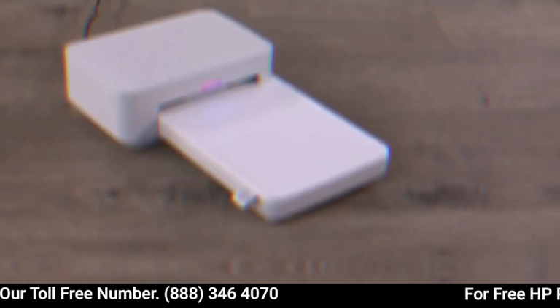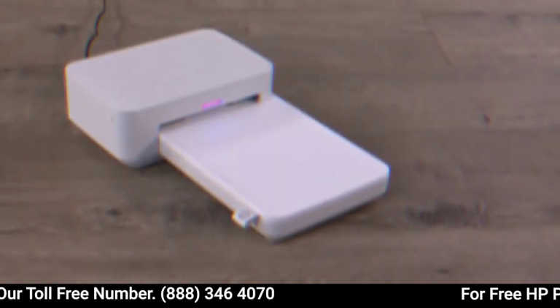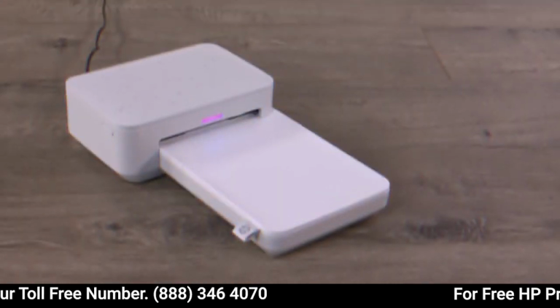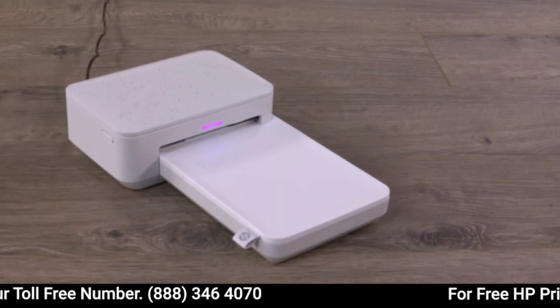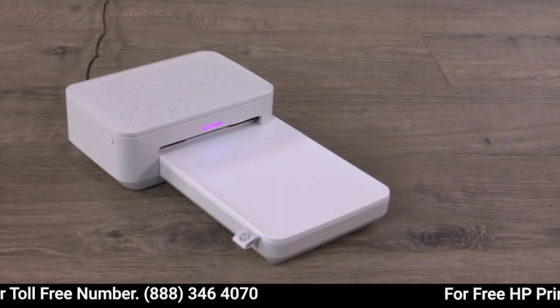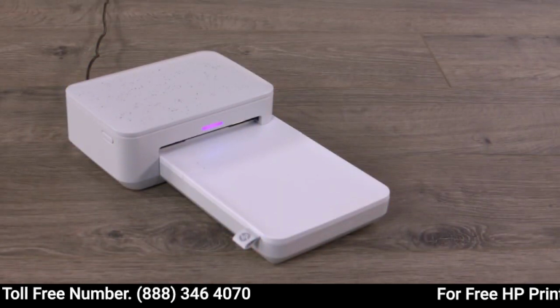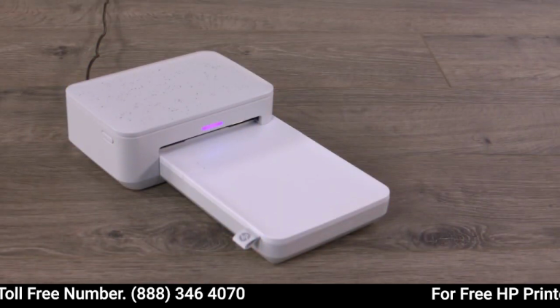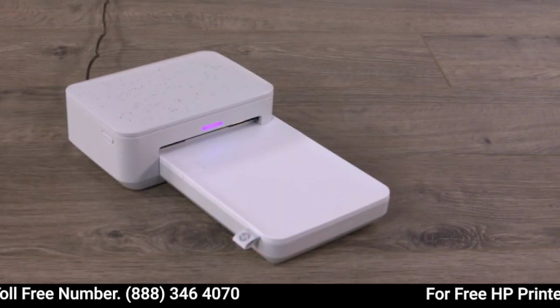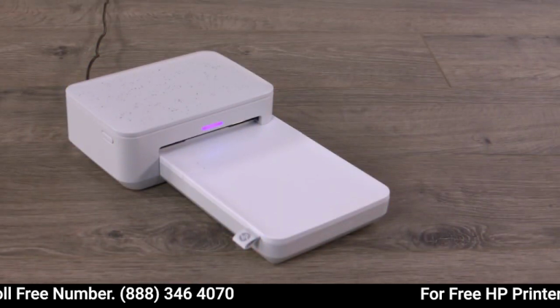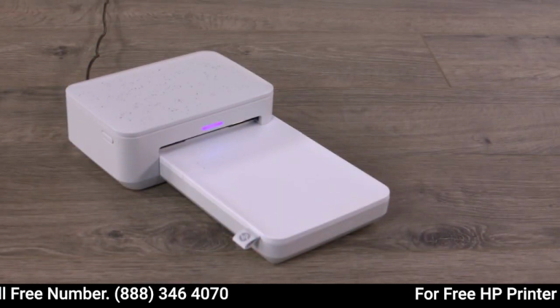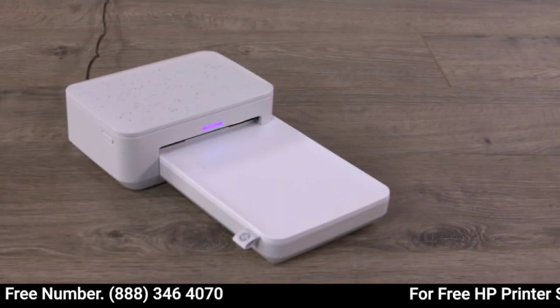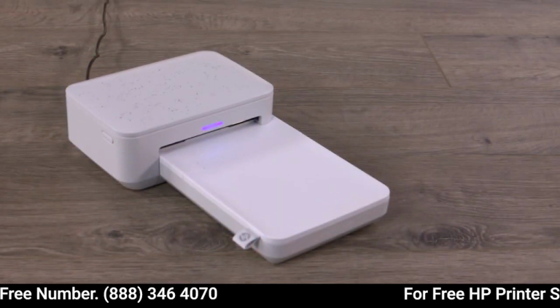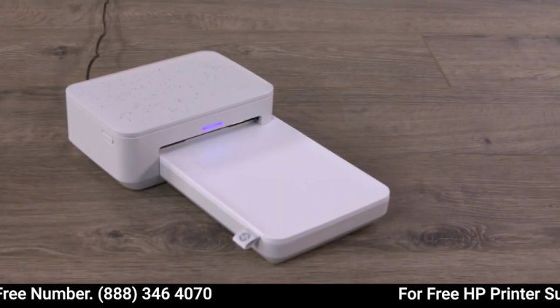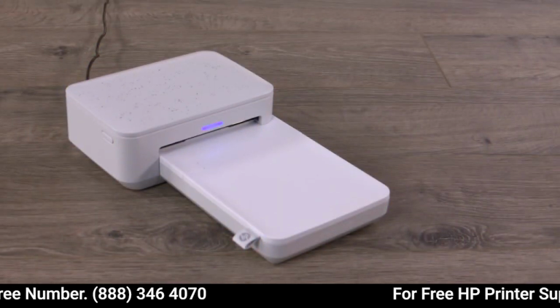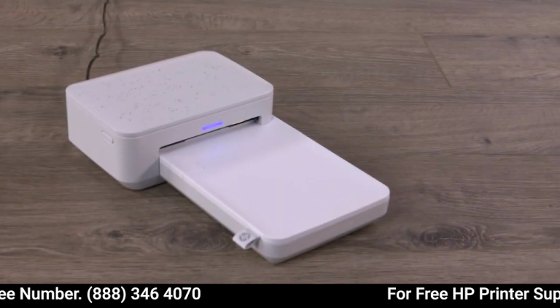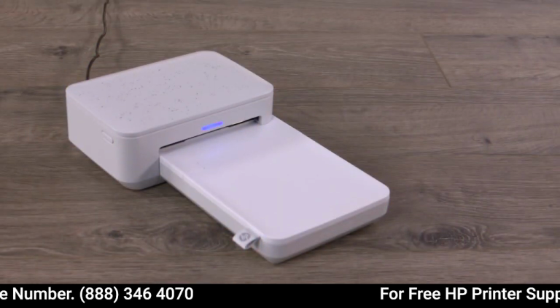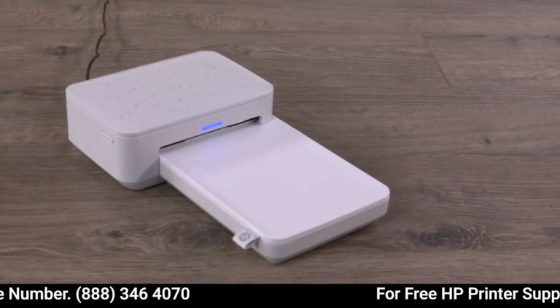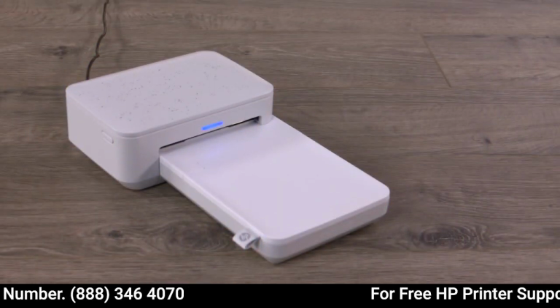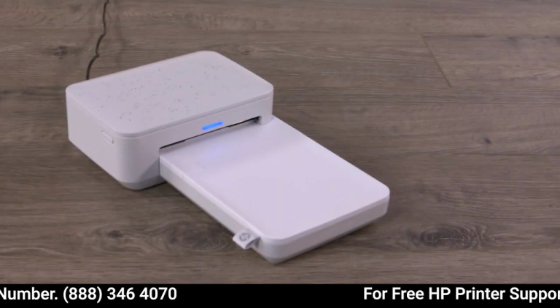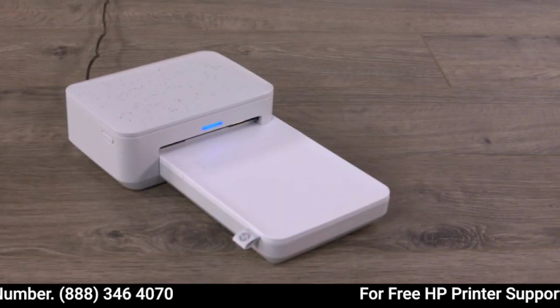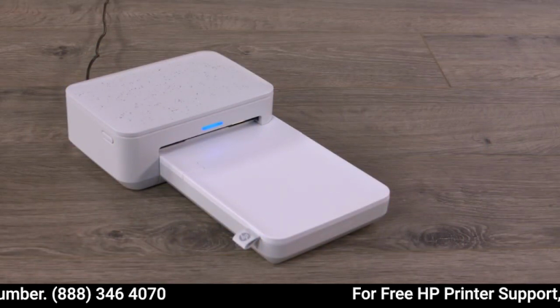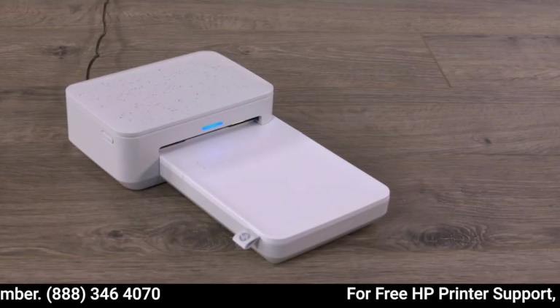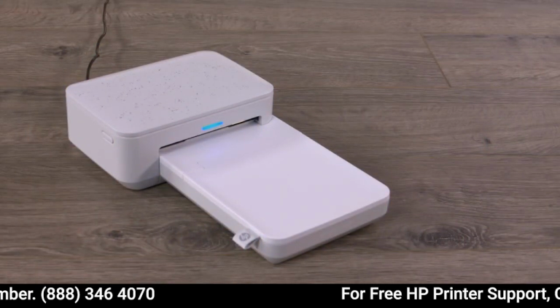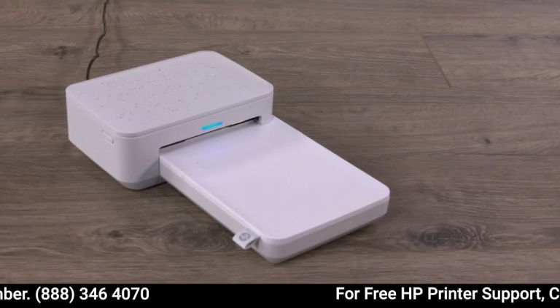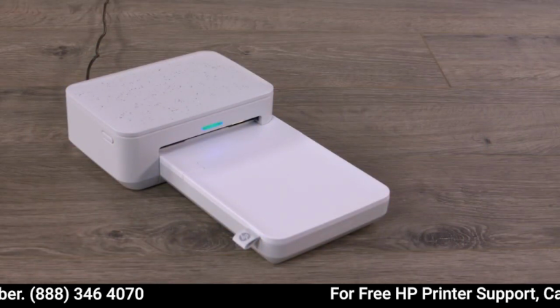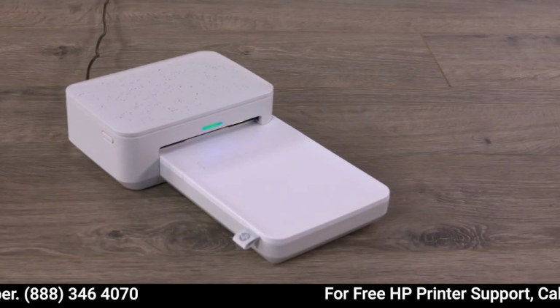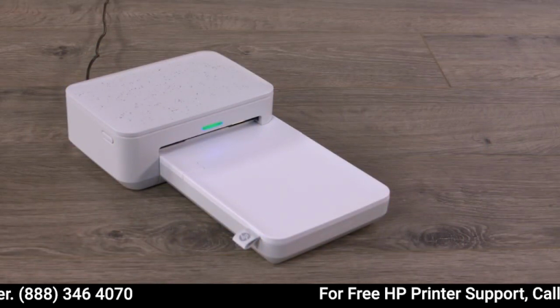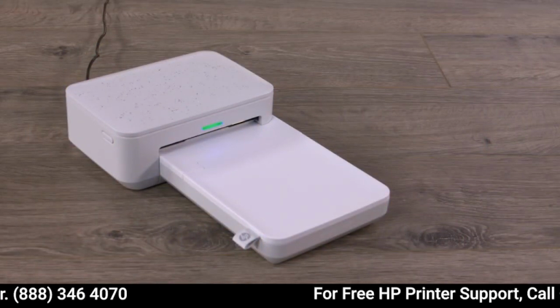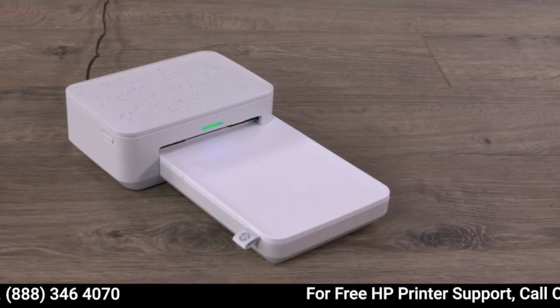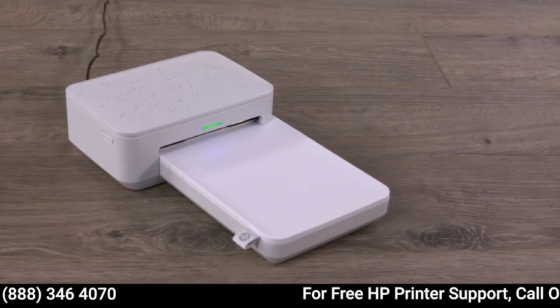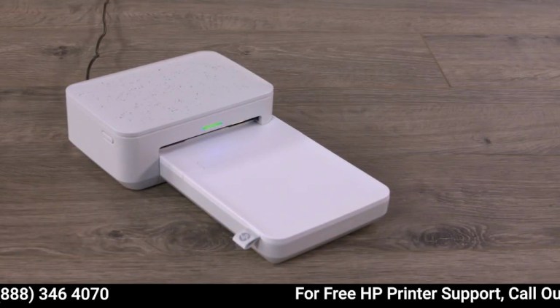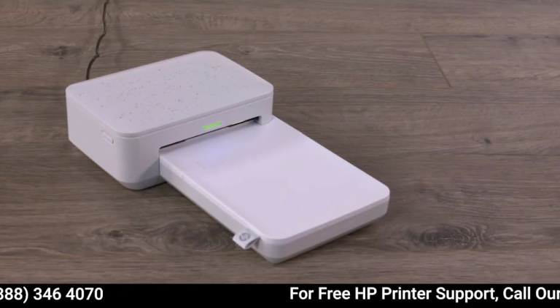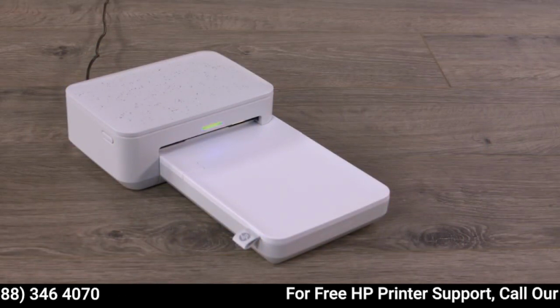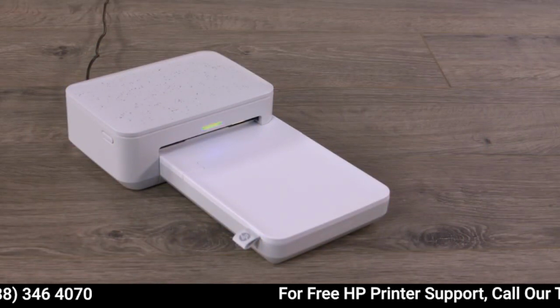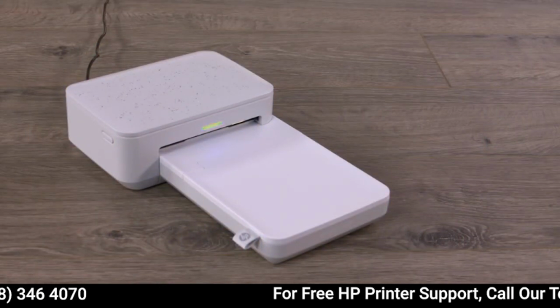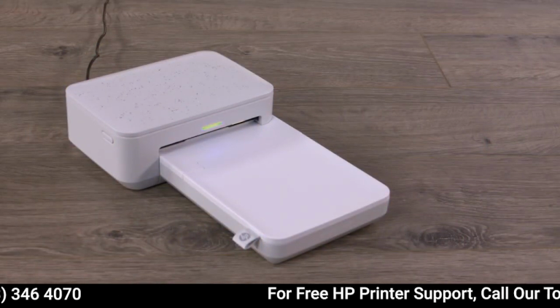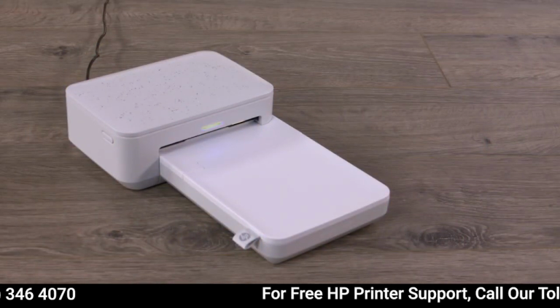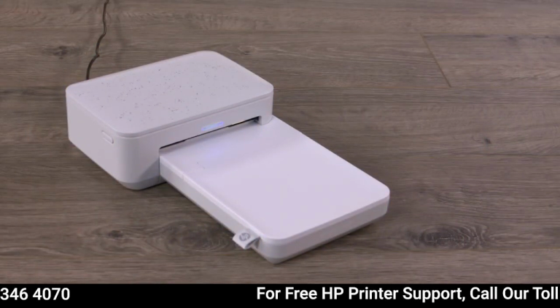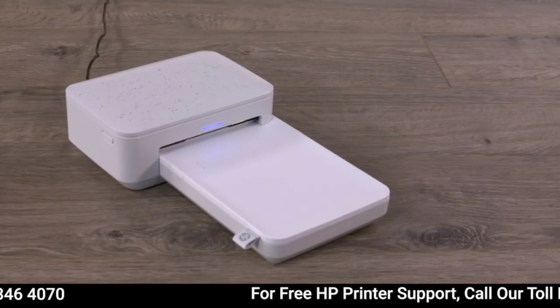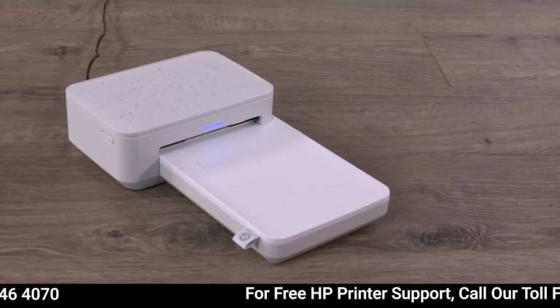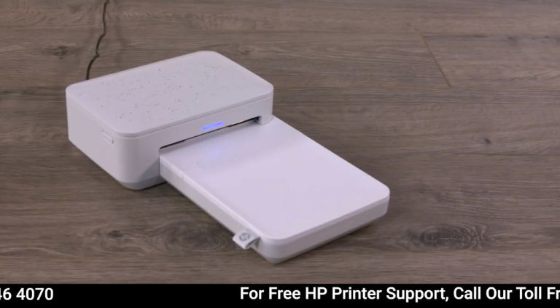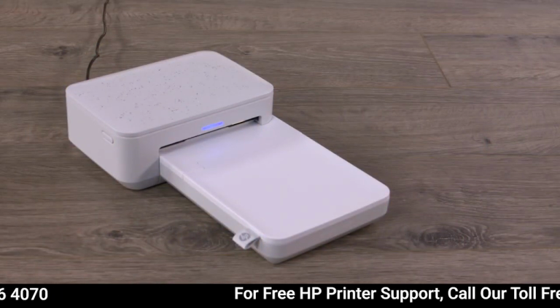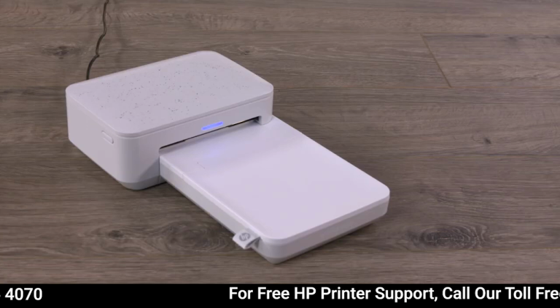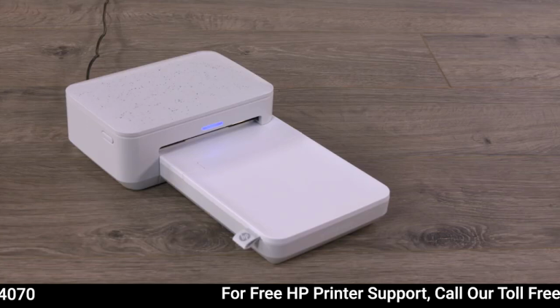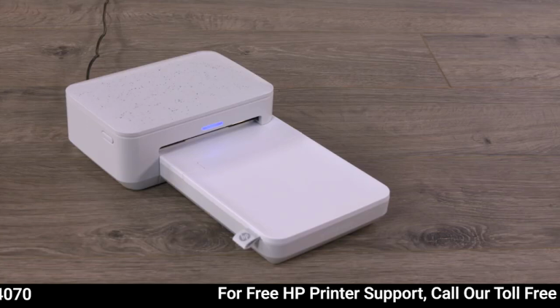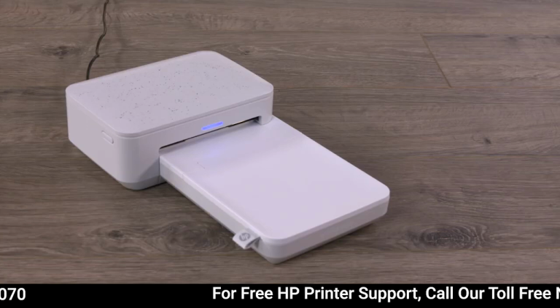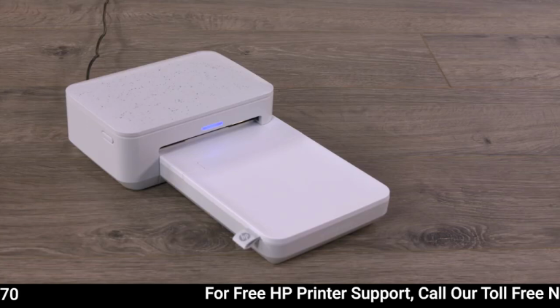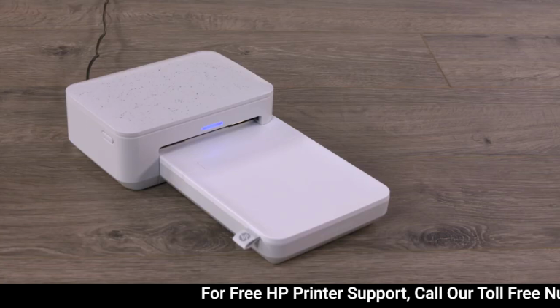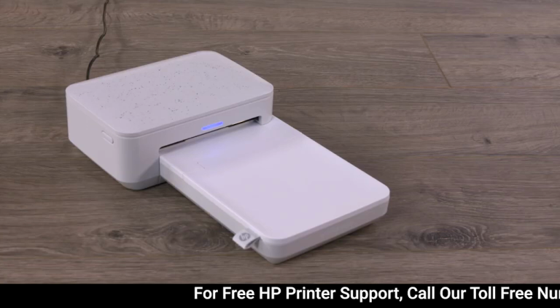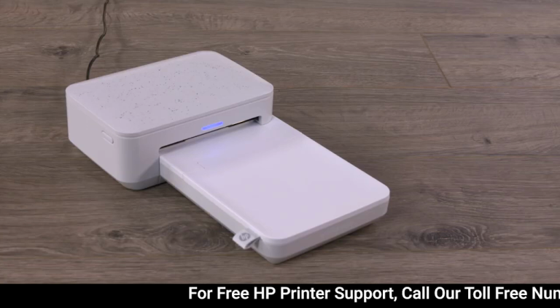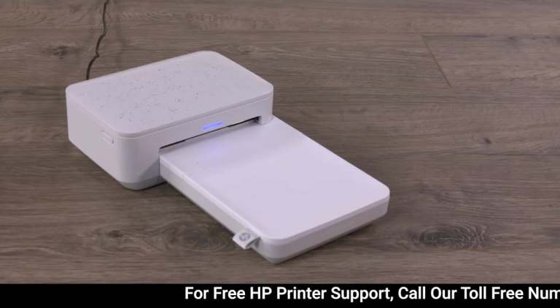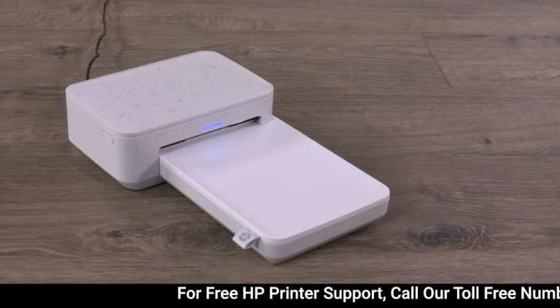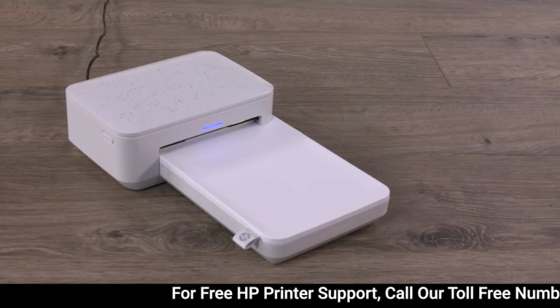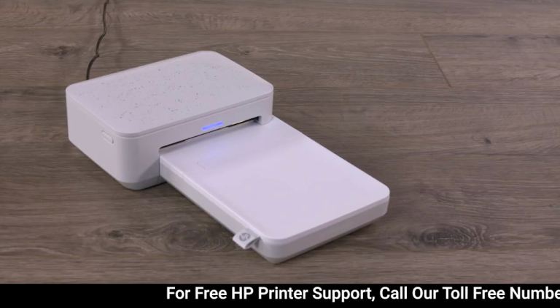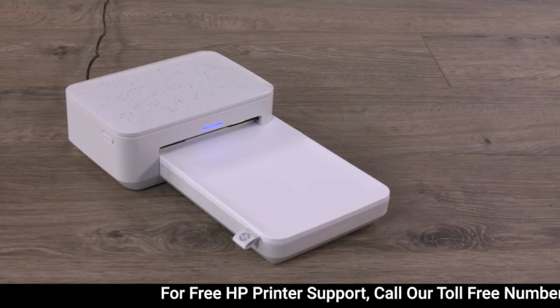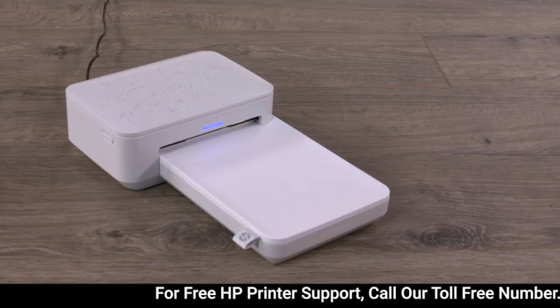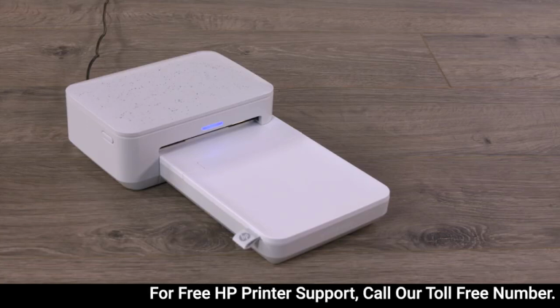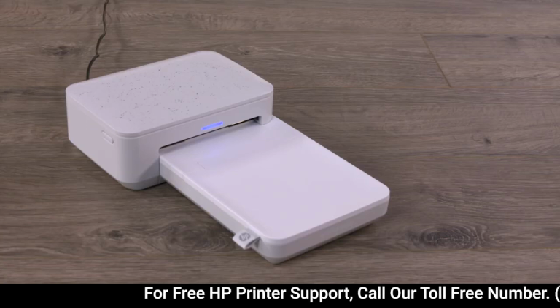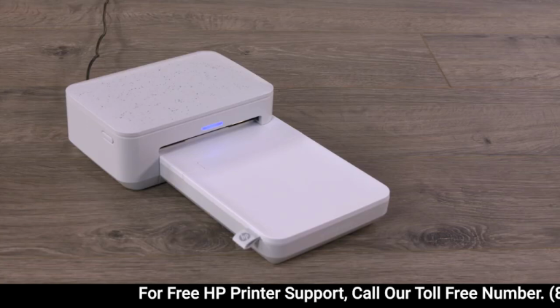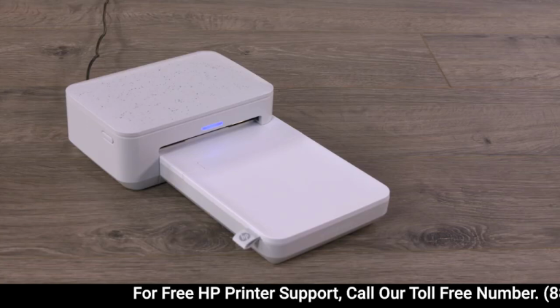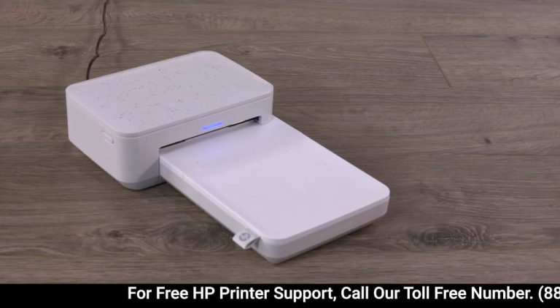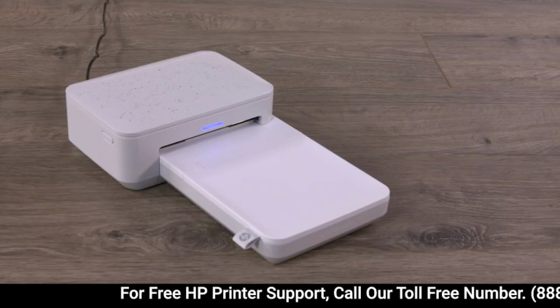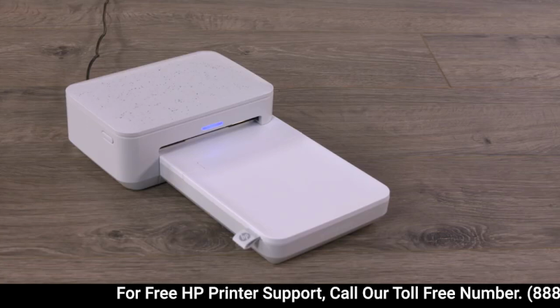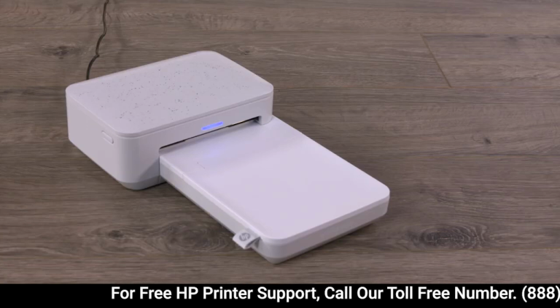Do not turn off or reset the printer while the status light flashes. With the status light solid, continue troubleshooting.